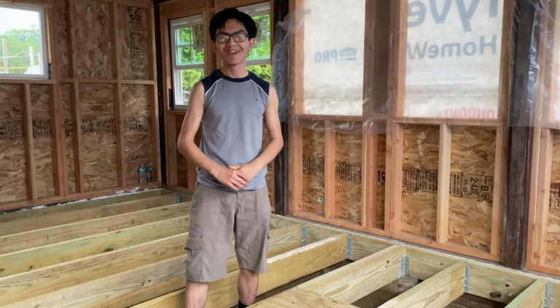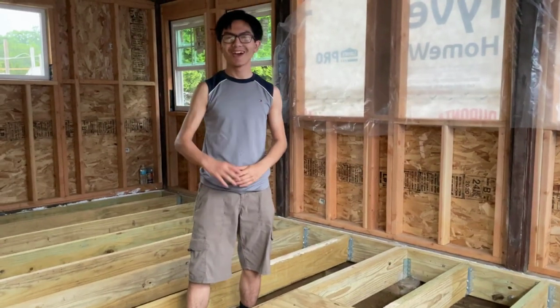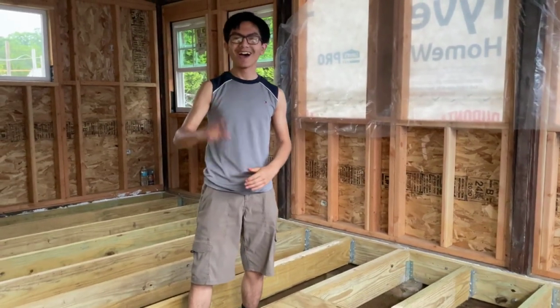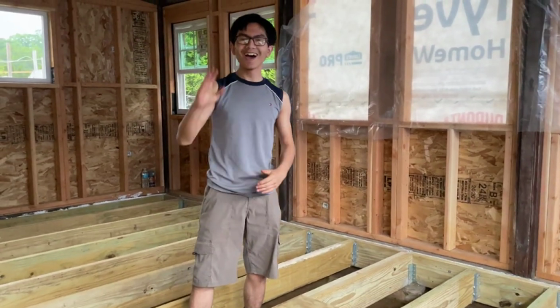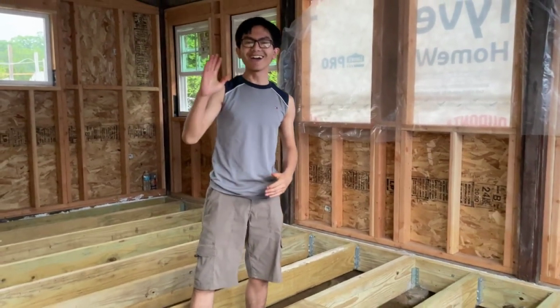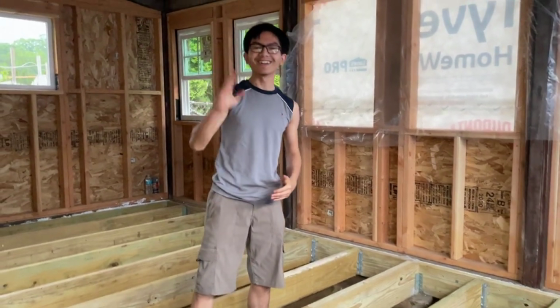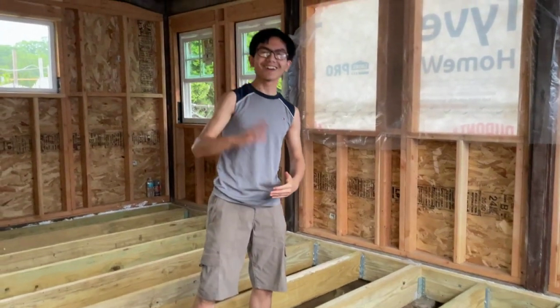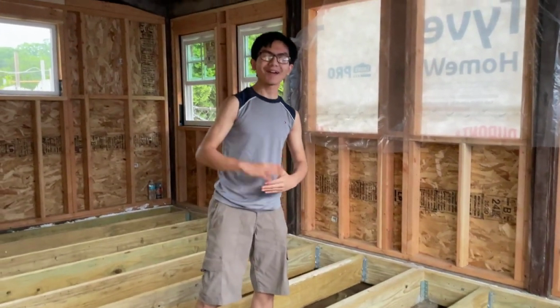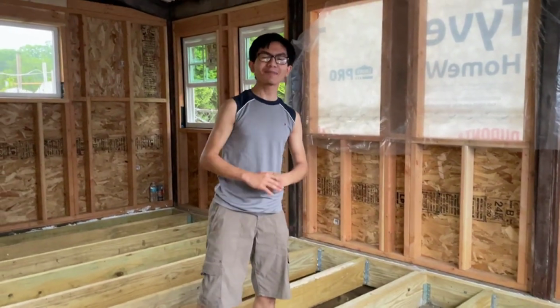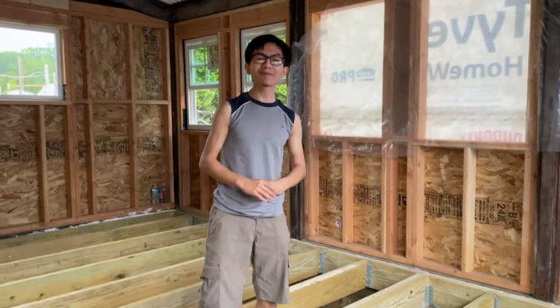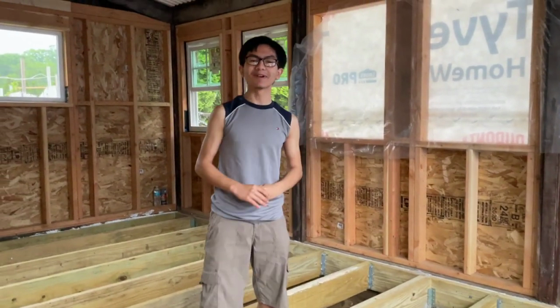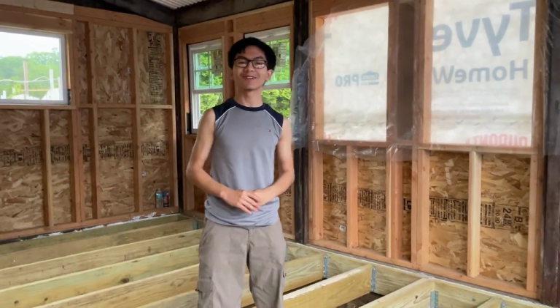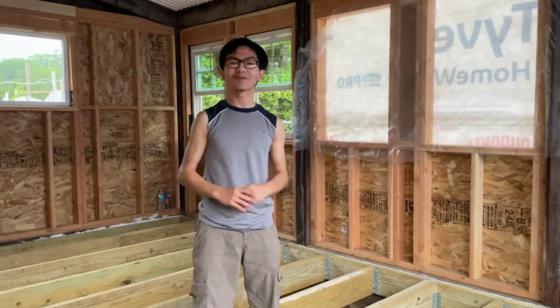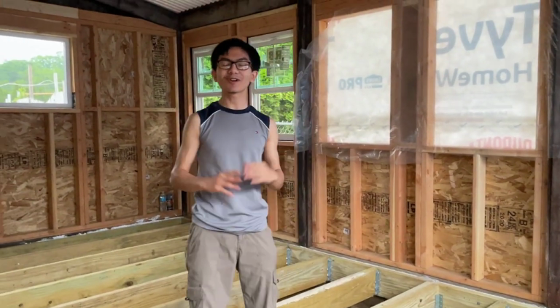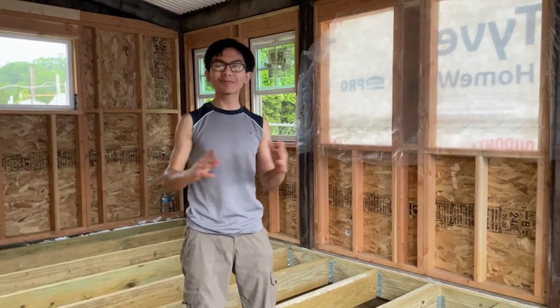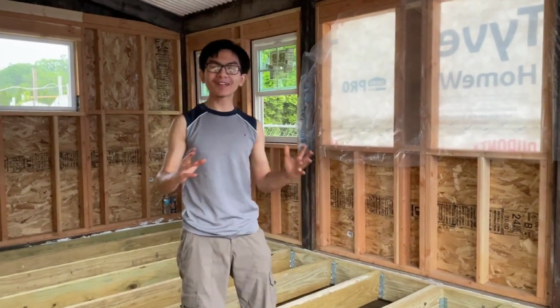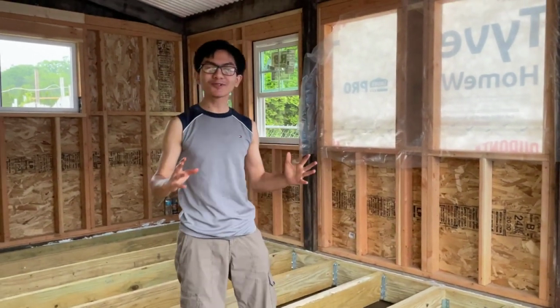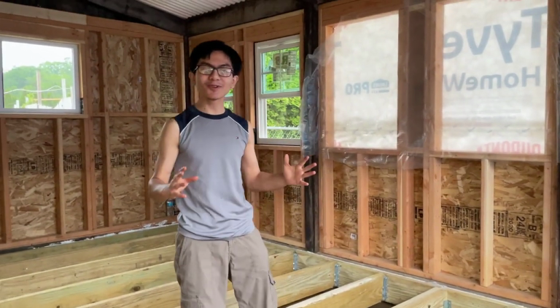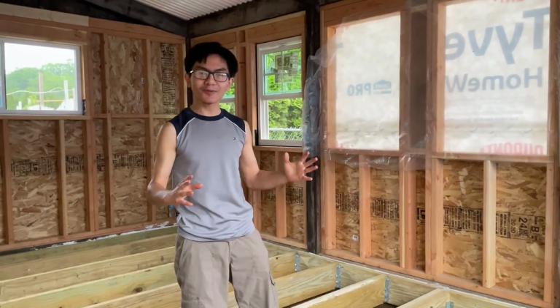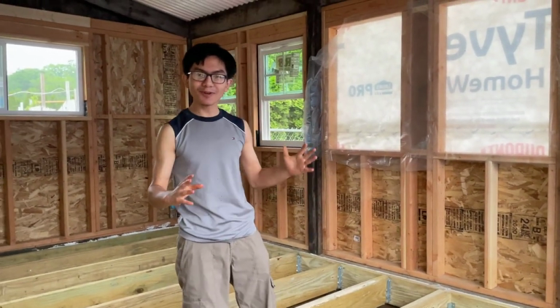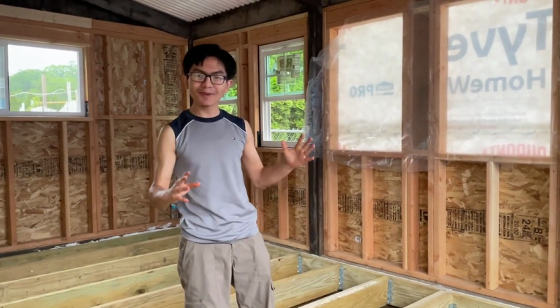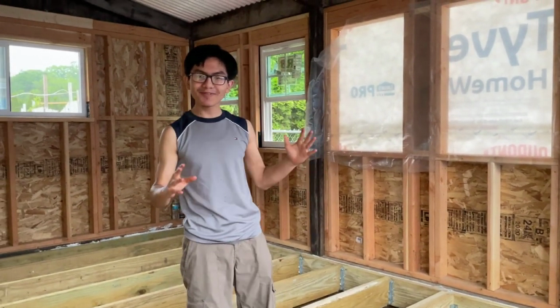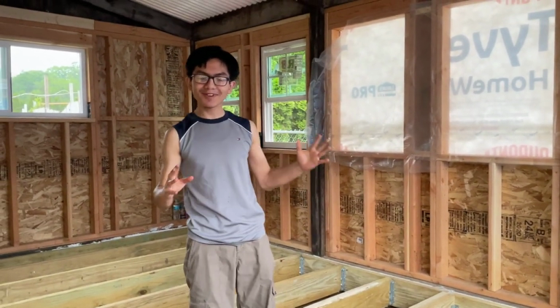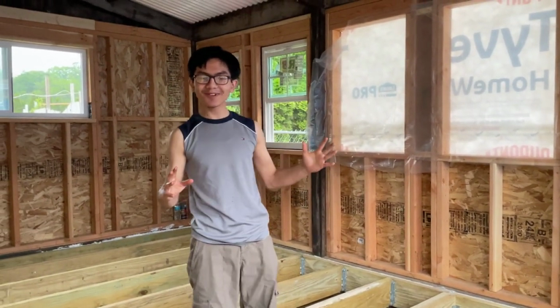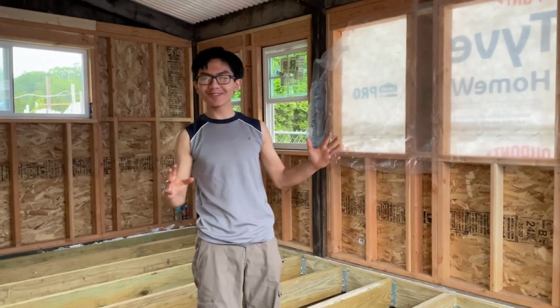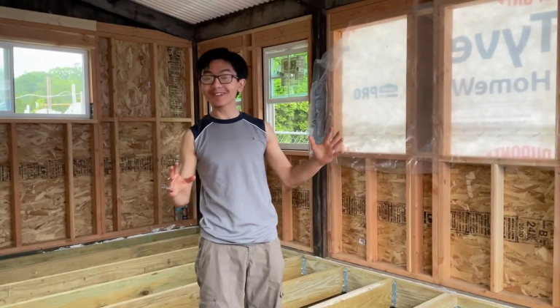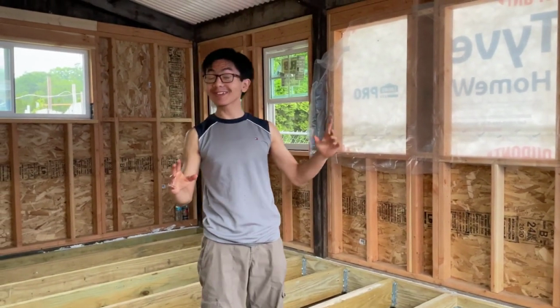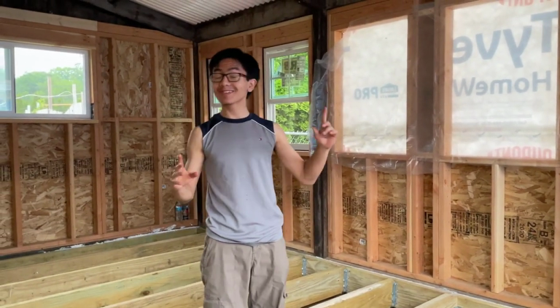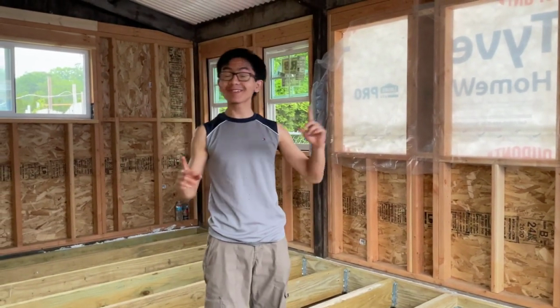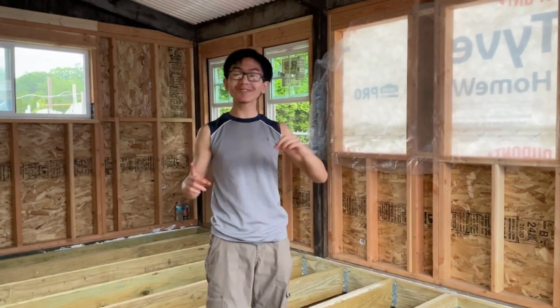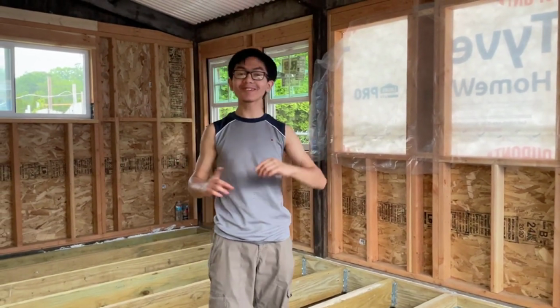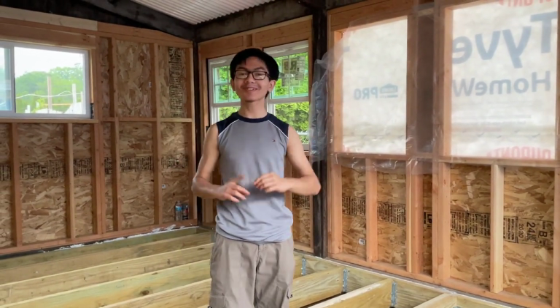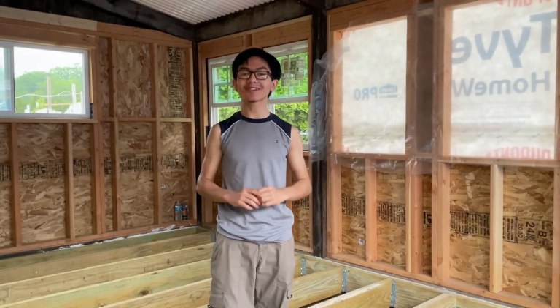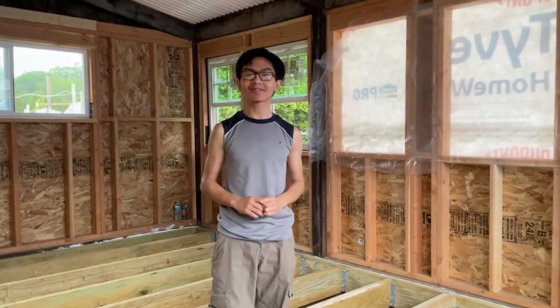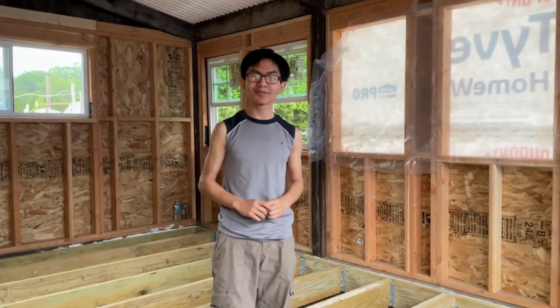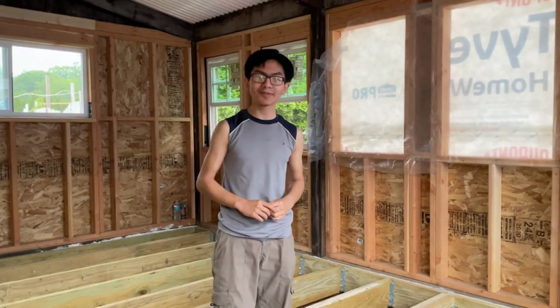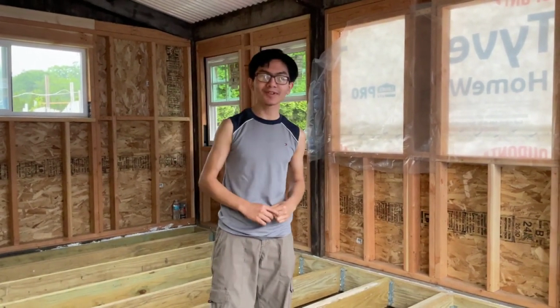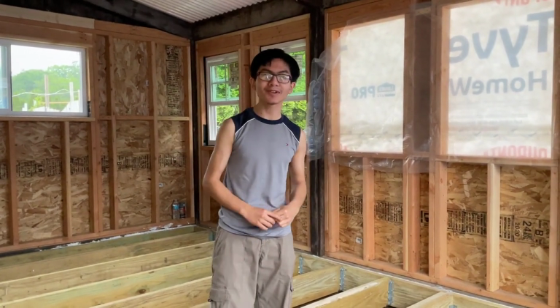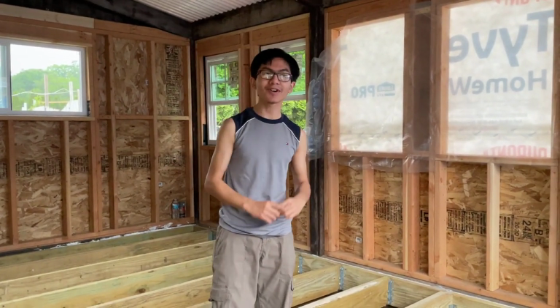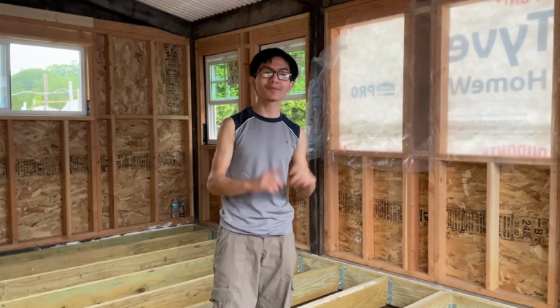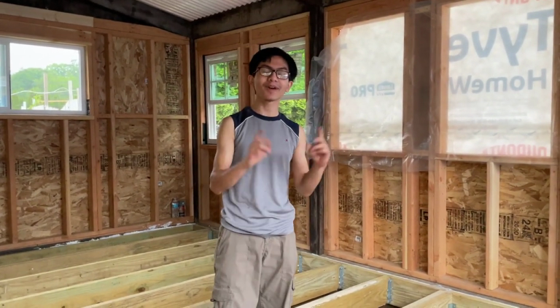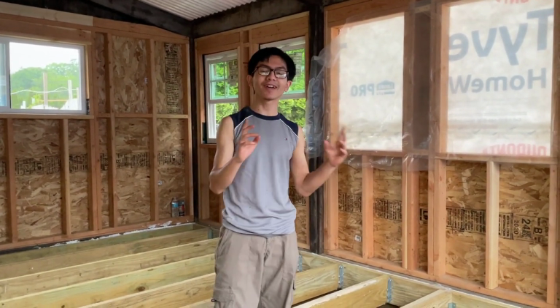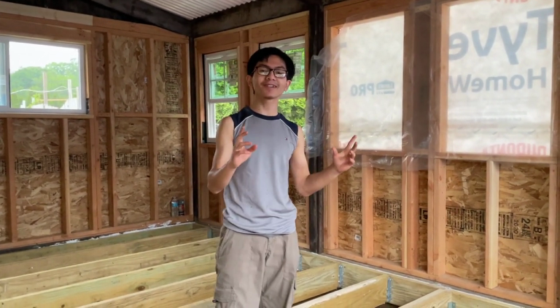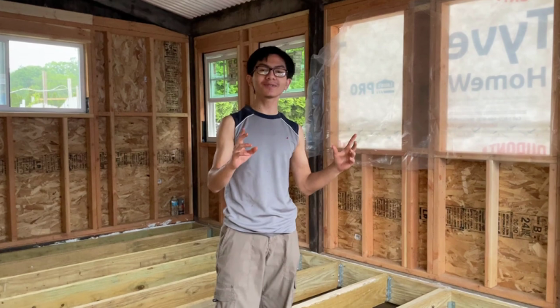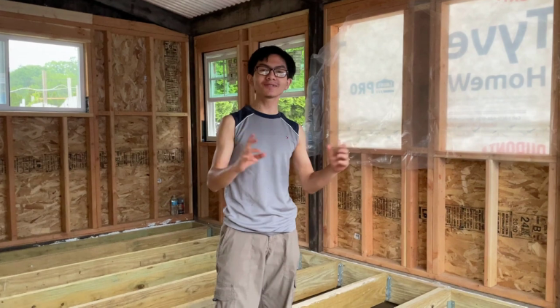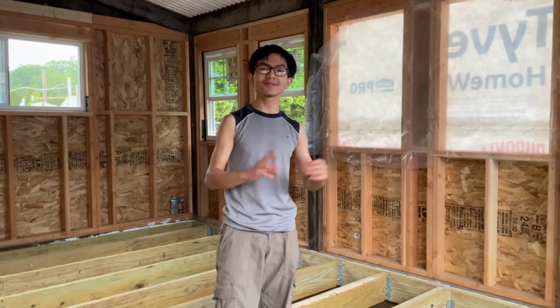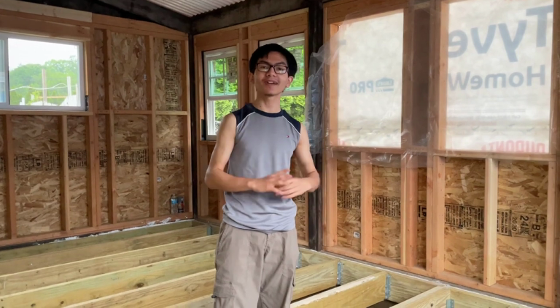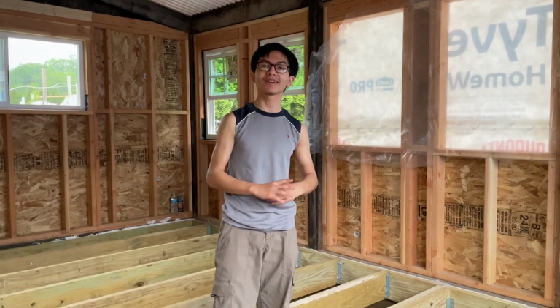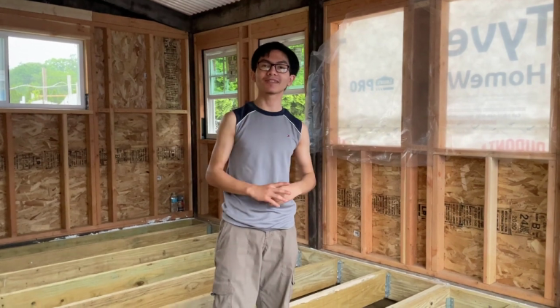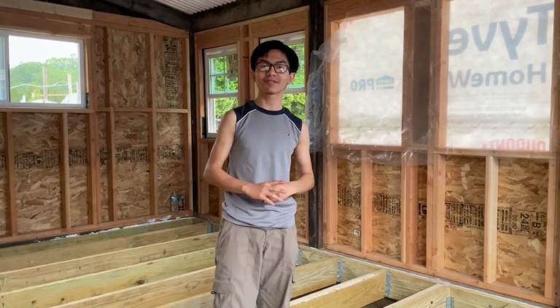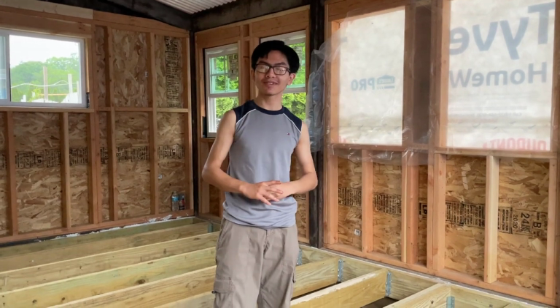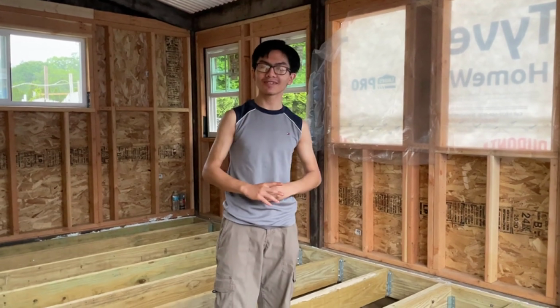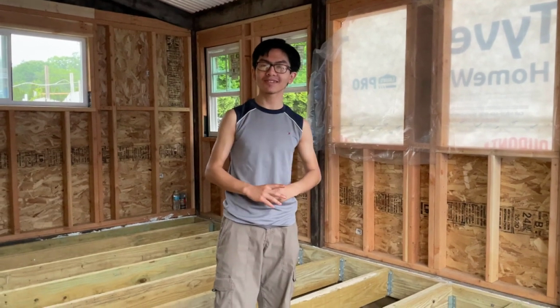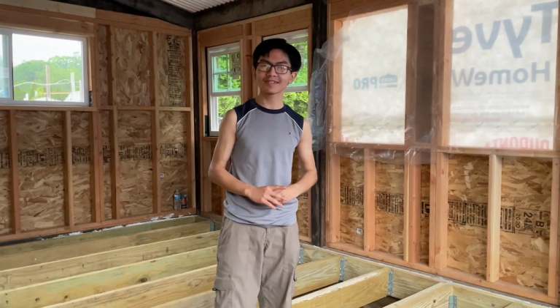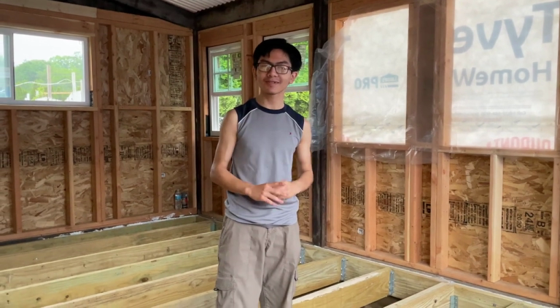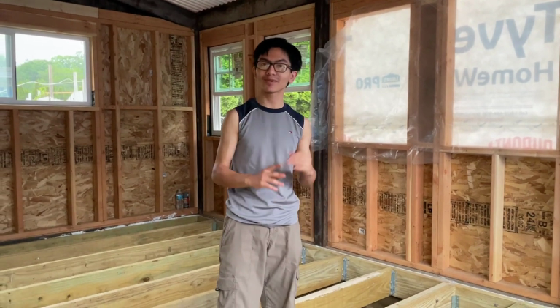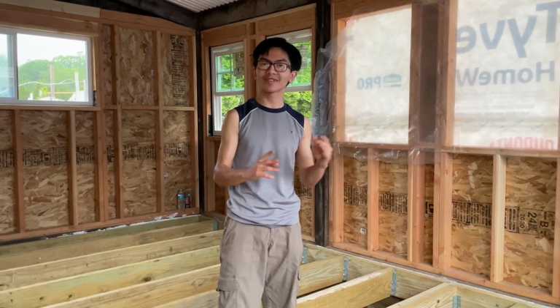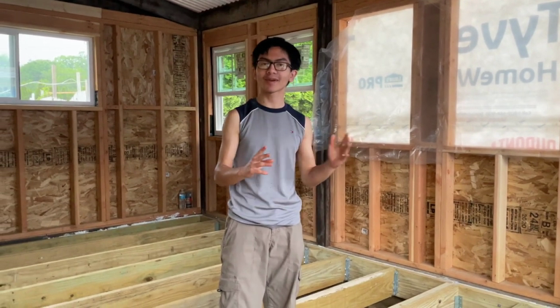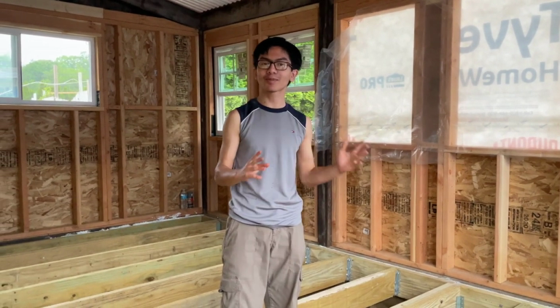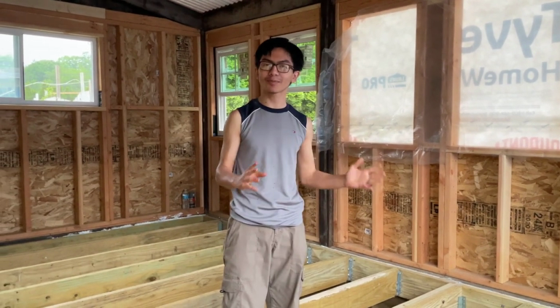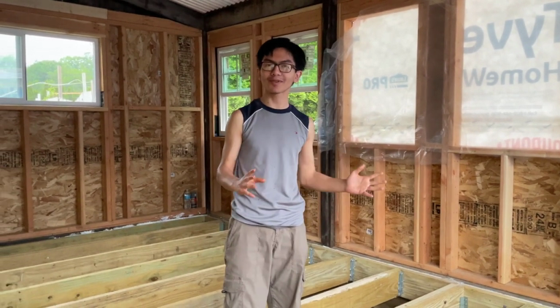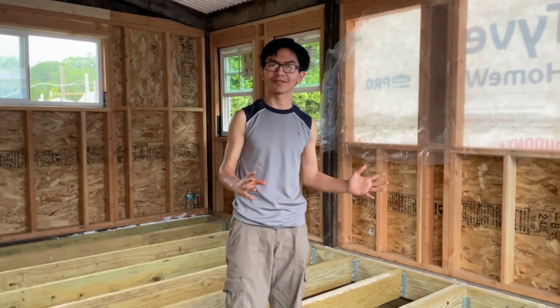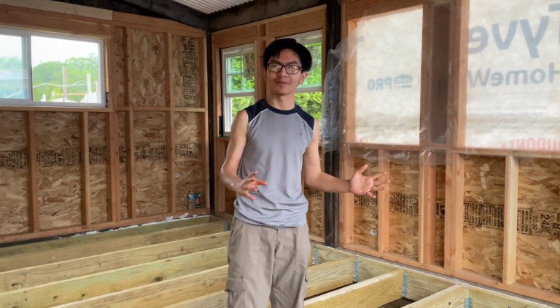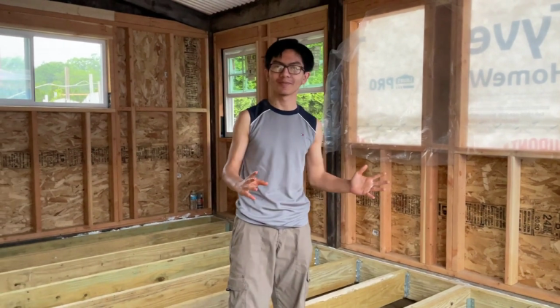Hi, I'm Mai Mun. Welcome back to another one of my videos in the series of converting our patio to a three-season multi-purpose room.